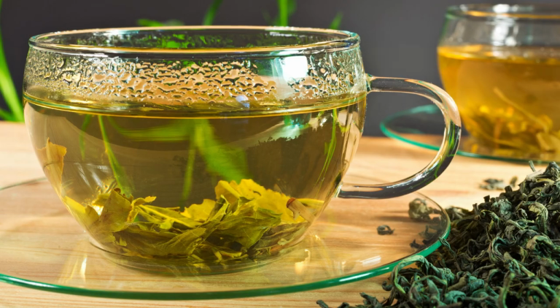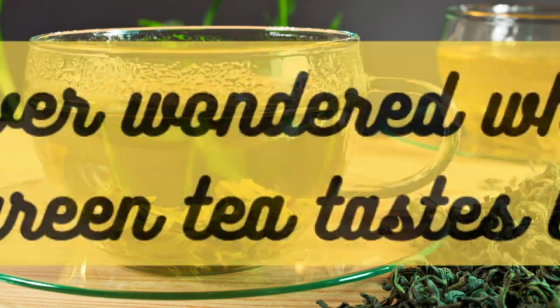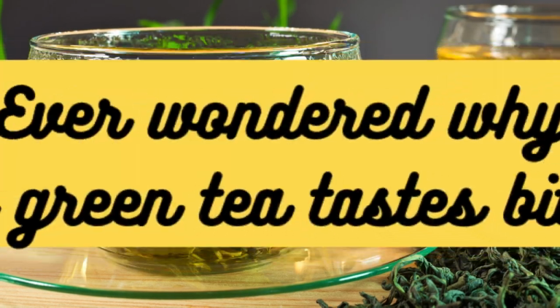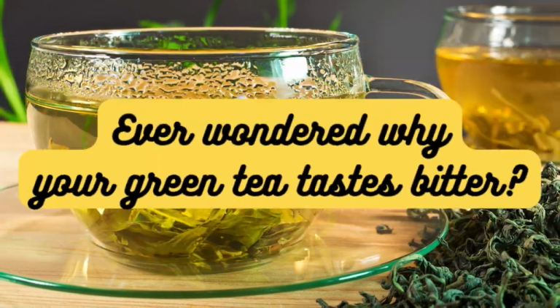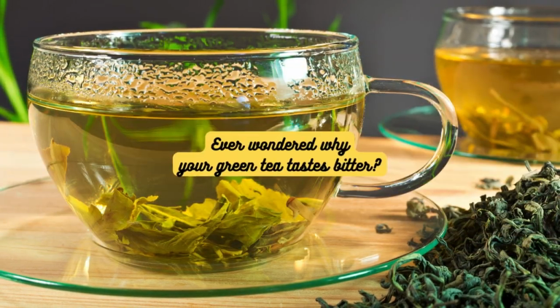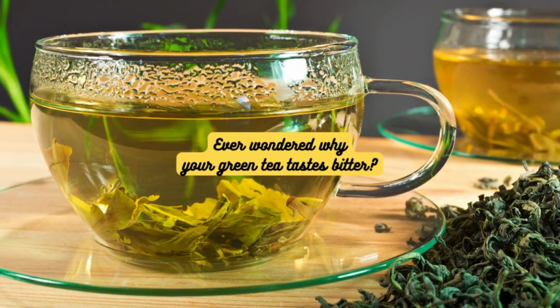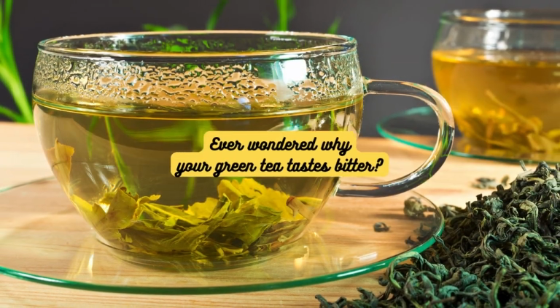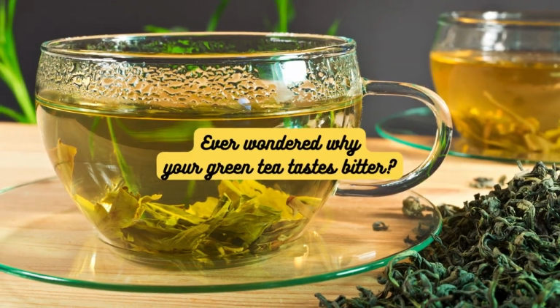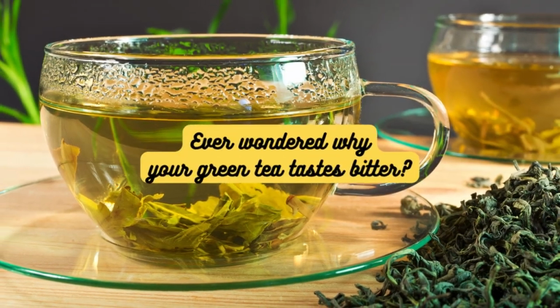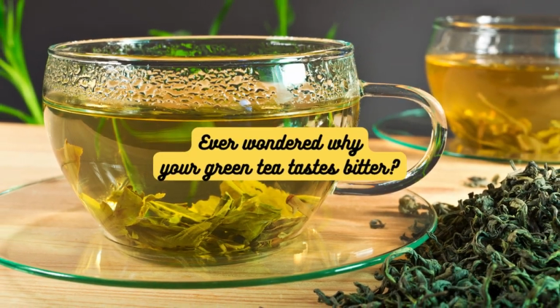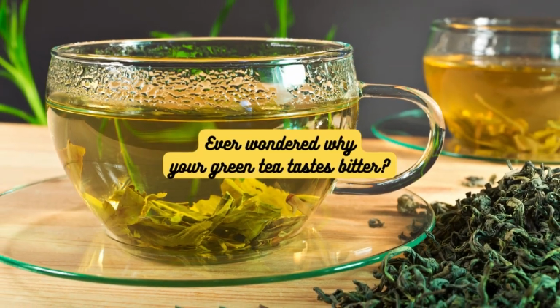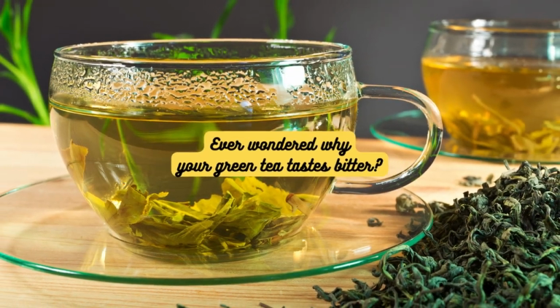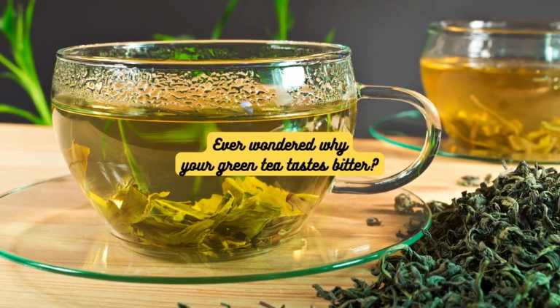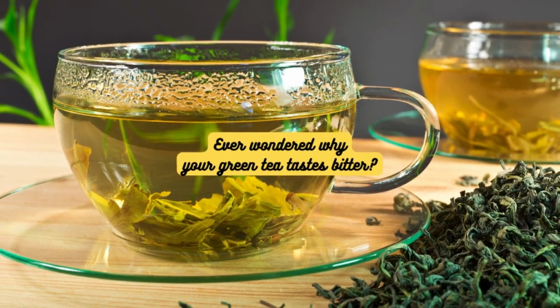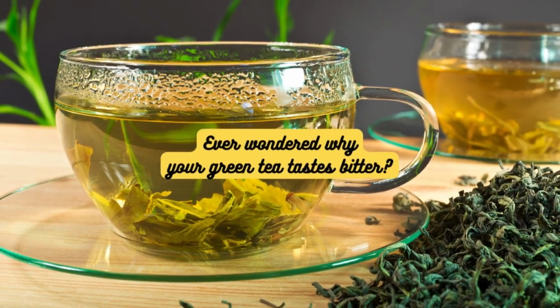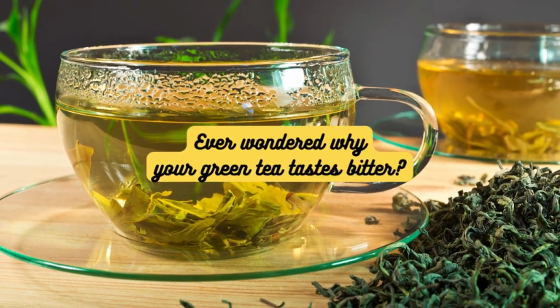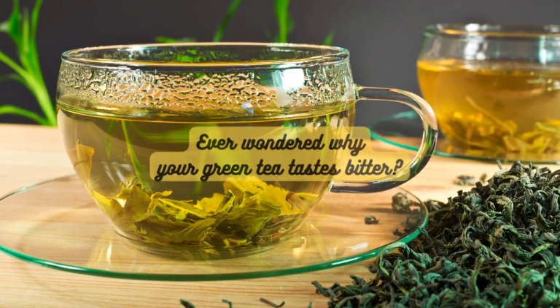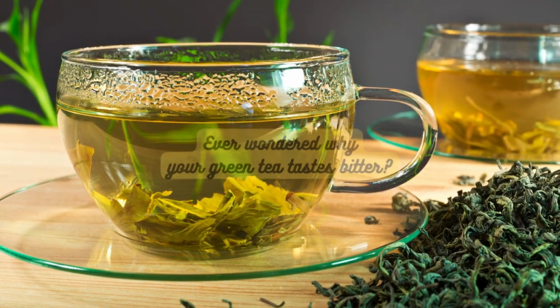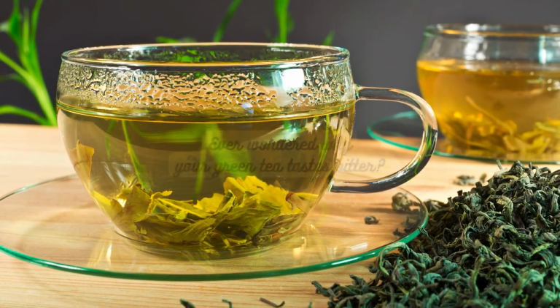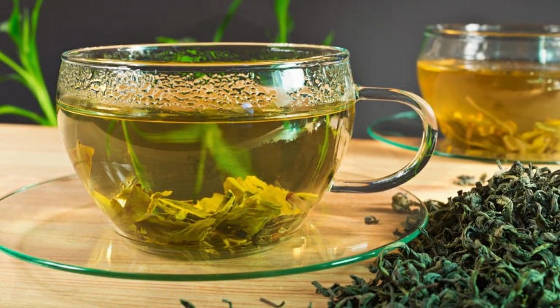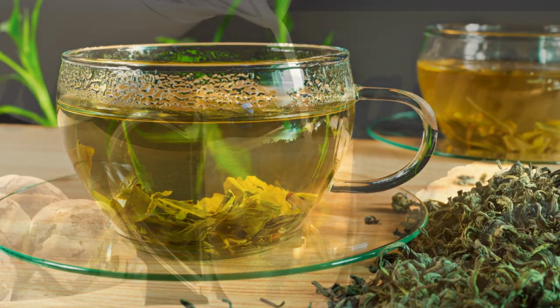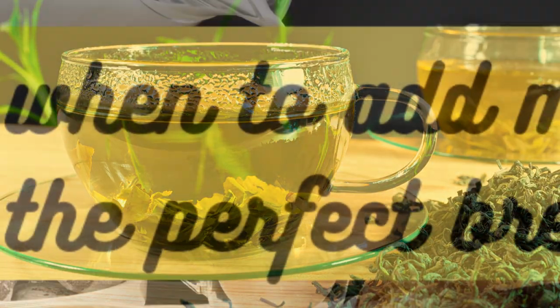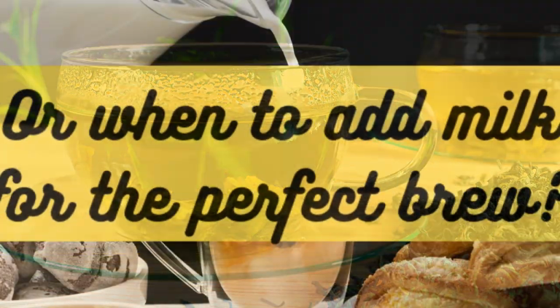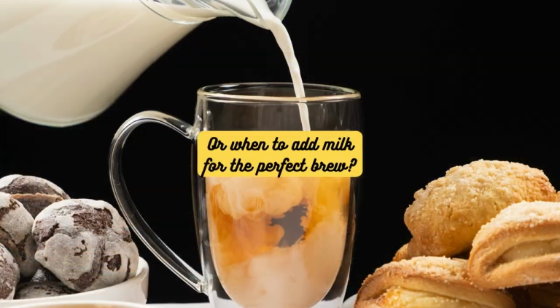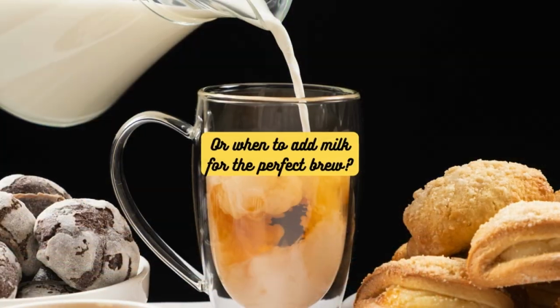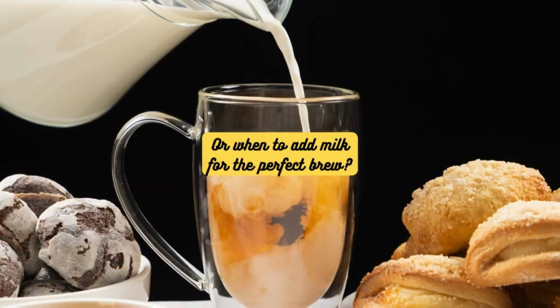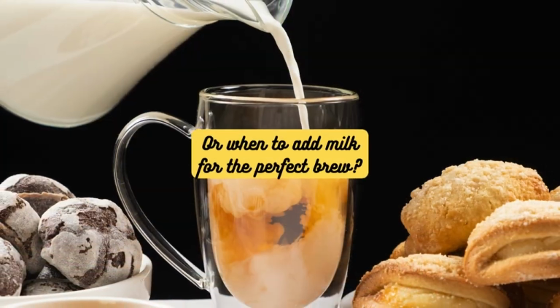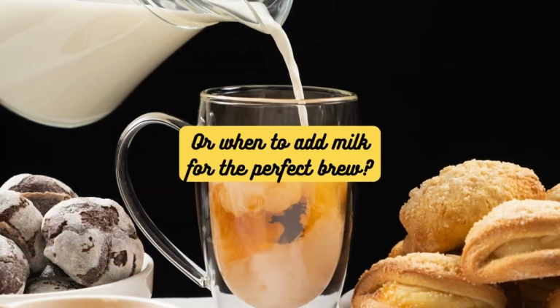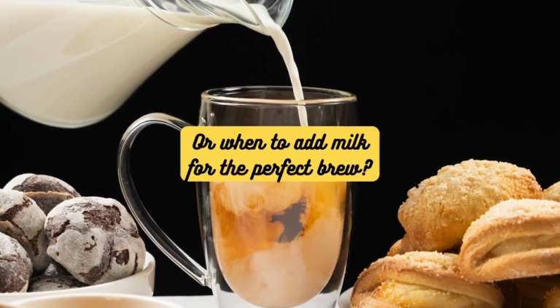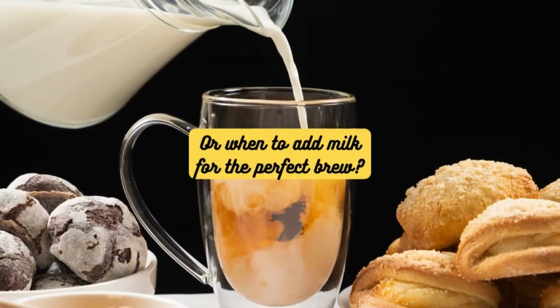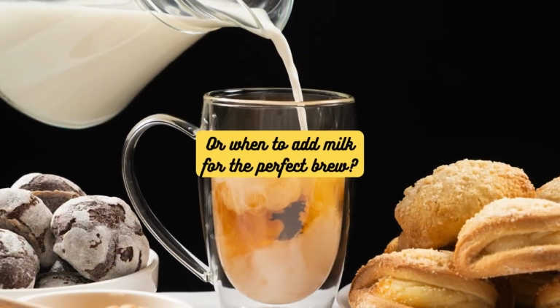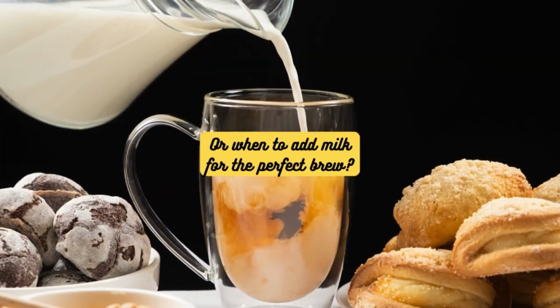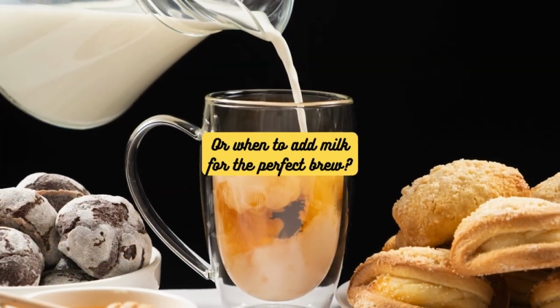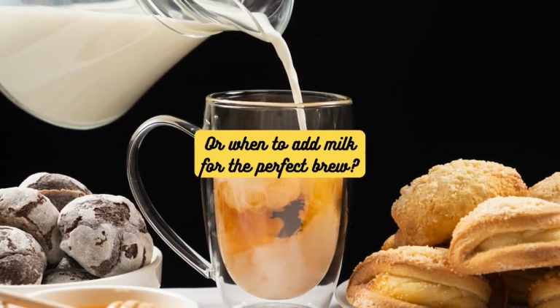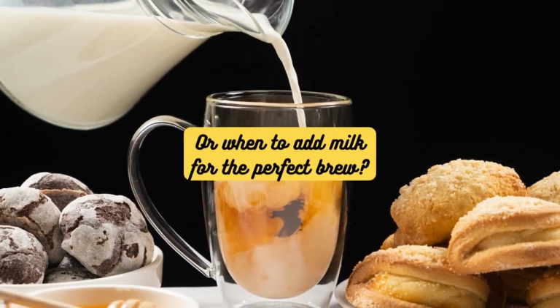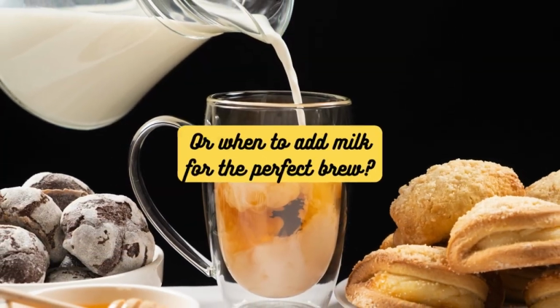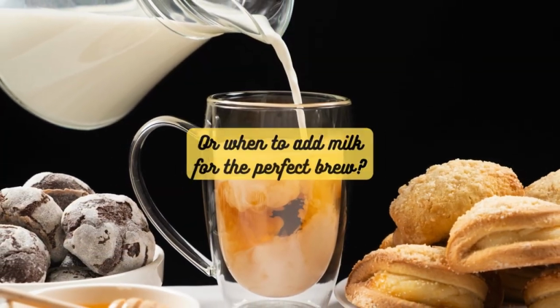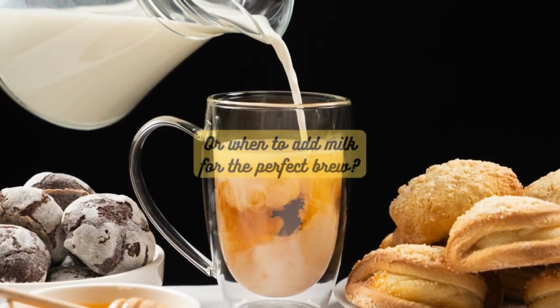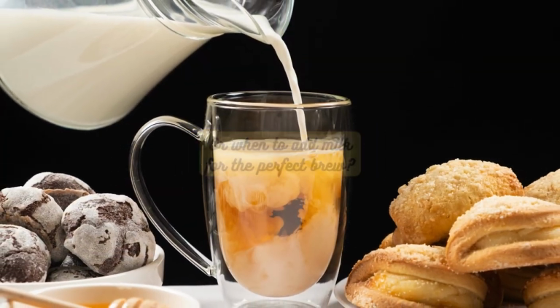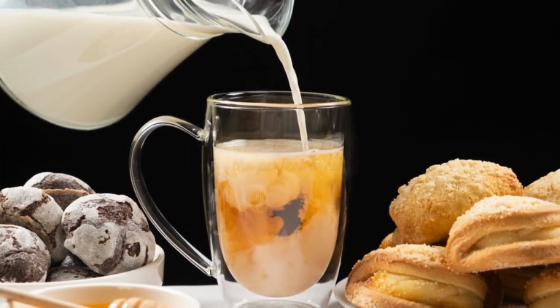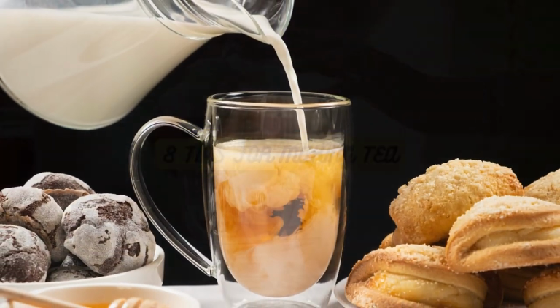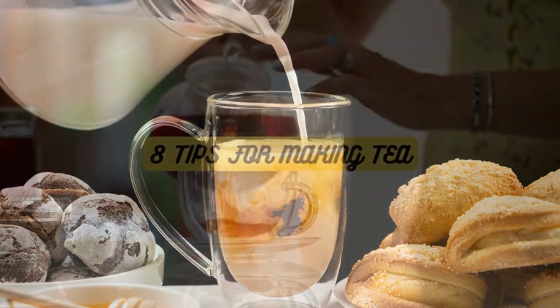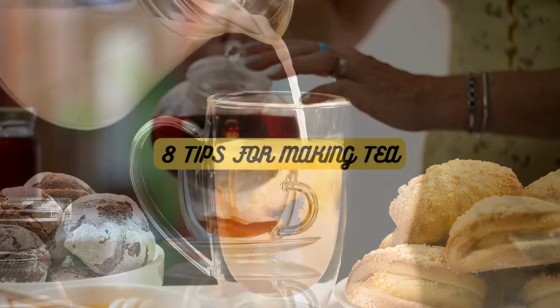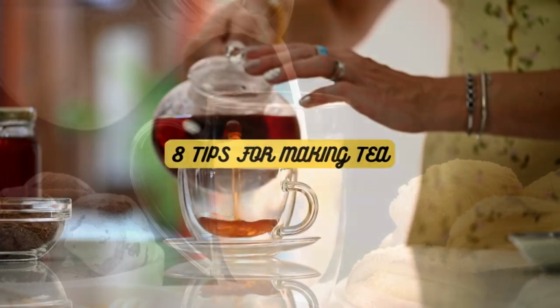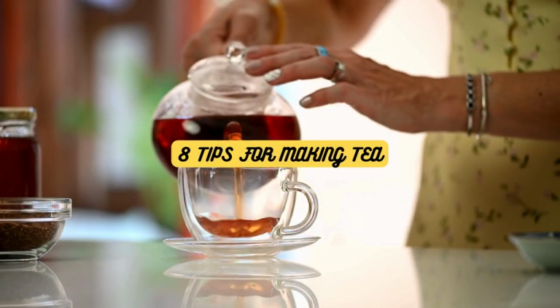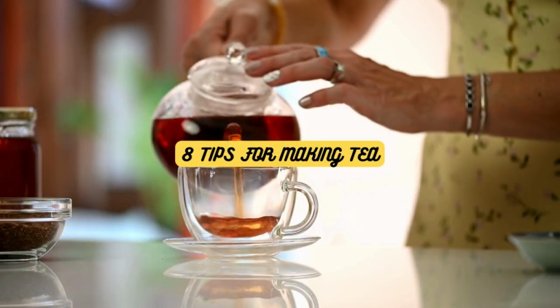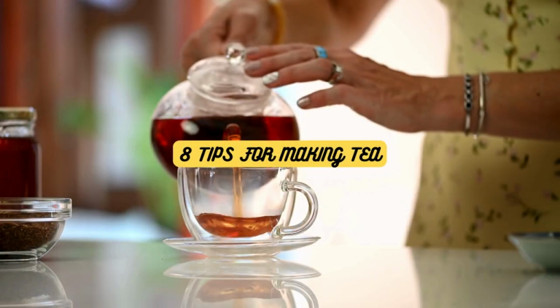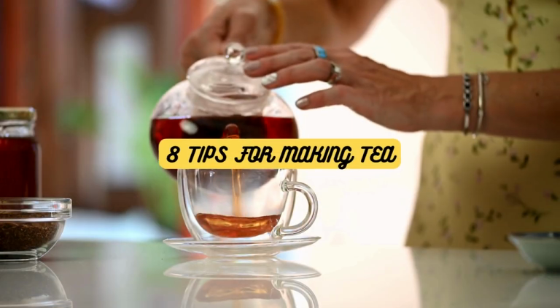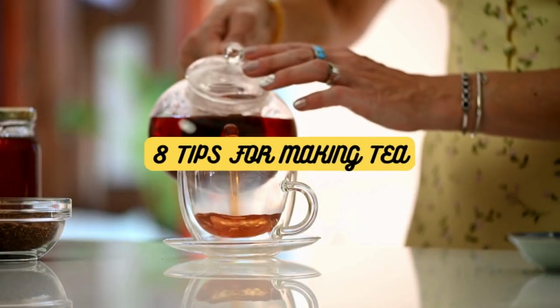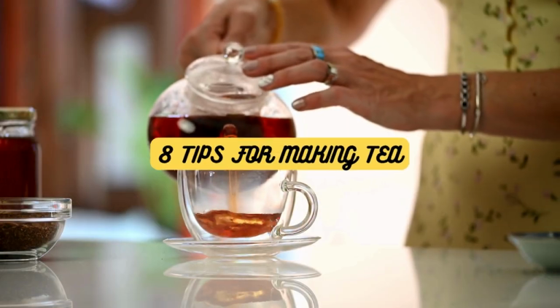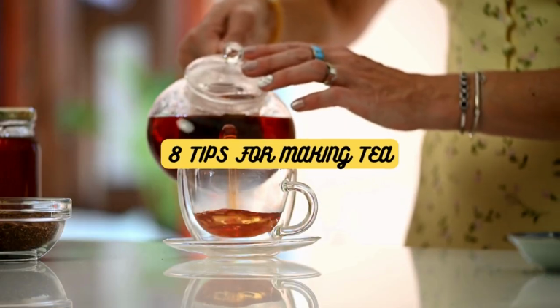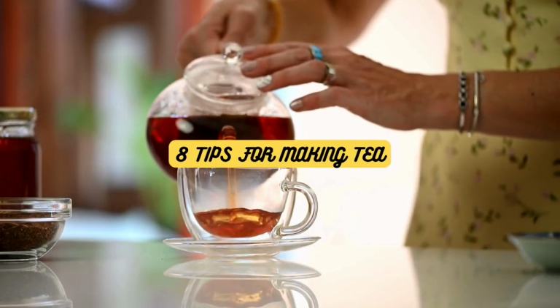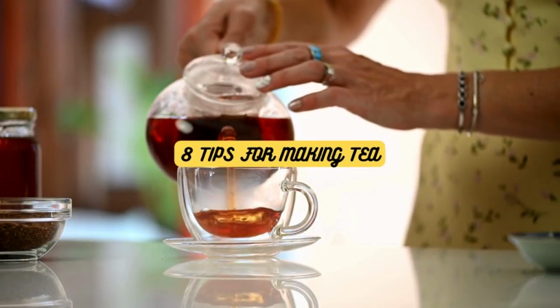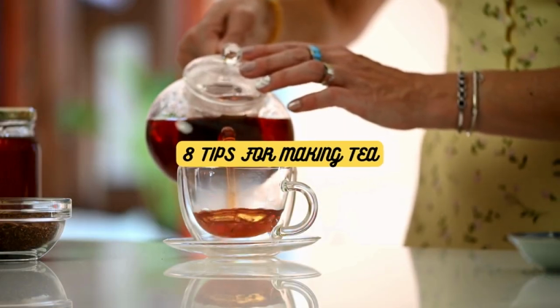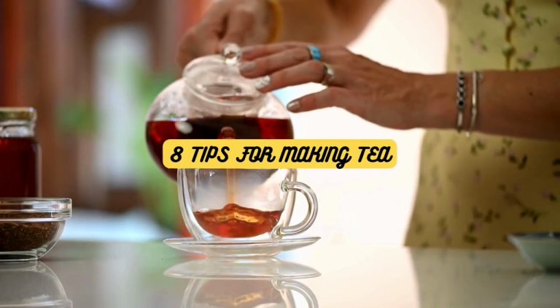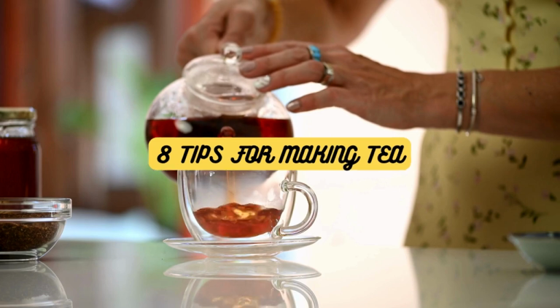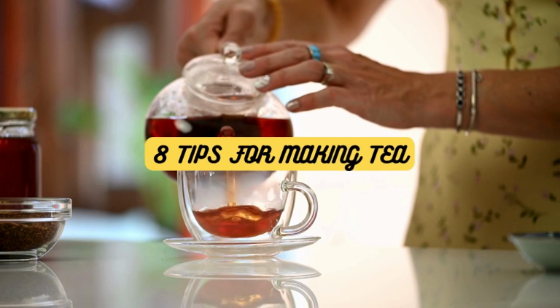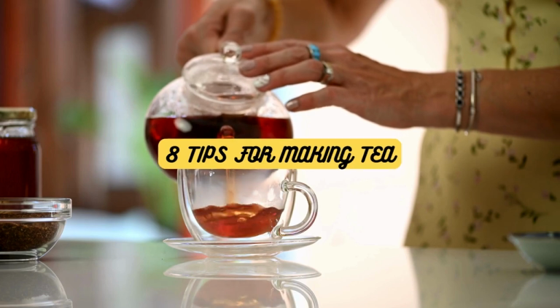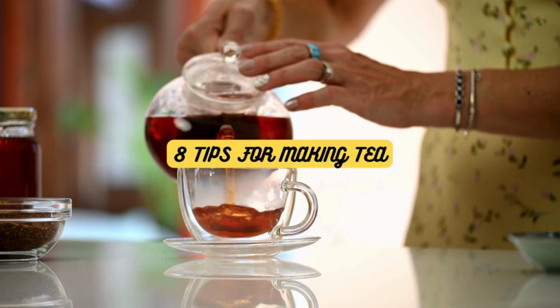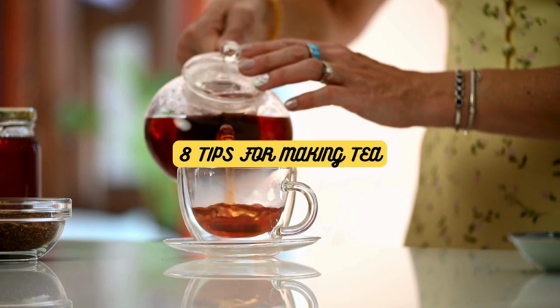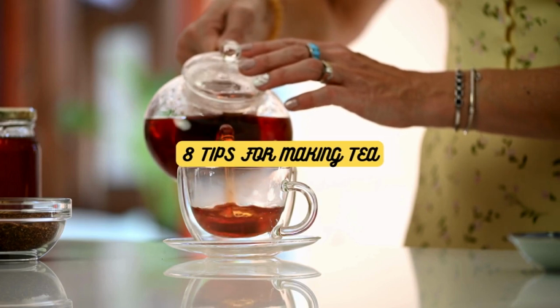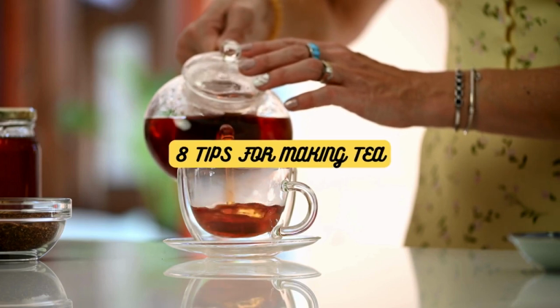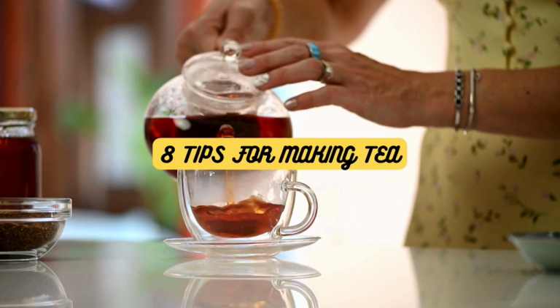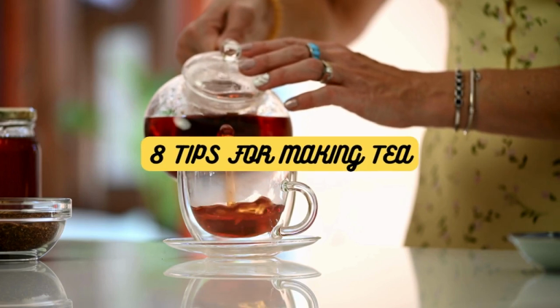Ever wondered why your green tea tastes bitter? Or when to add milk for the perfect brew? All the answers and more here on 5 O'Clock Tea.